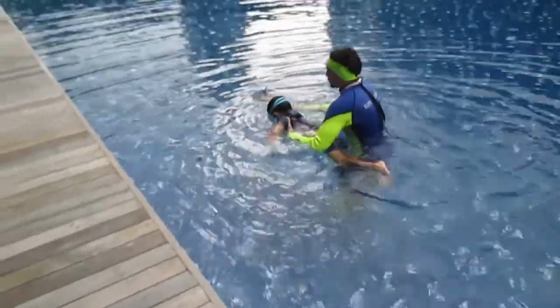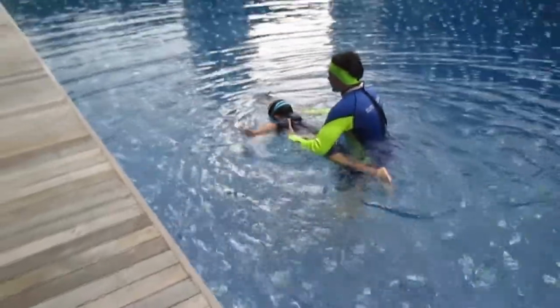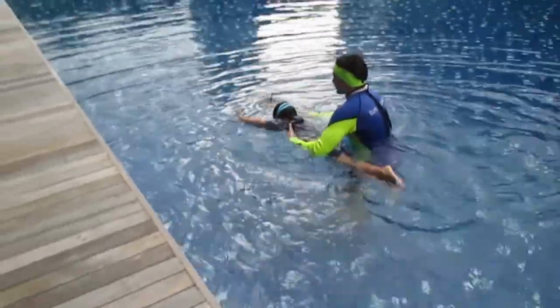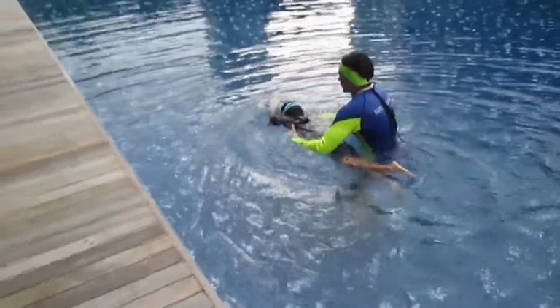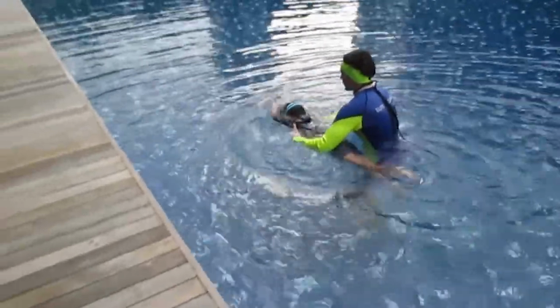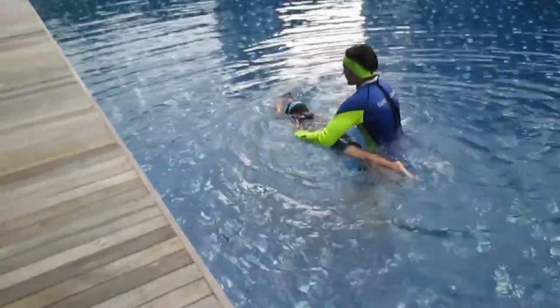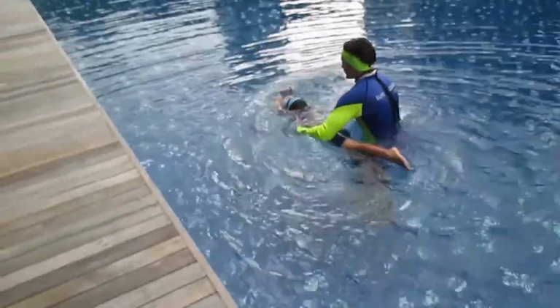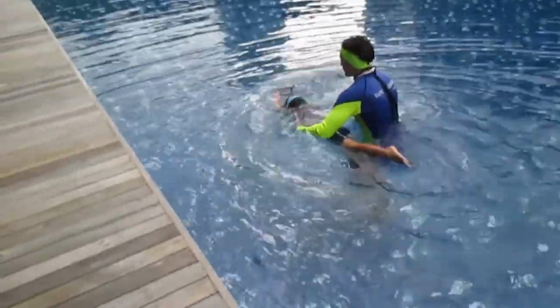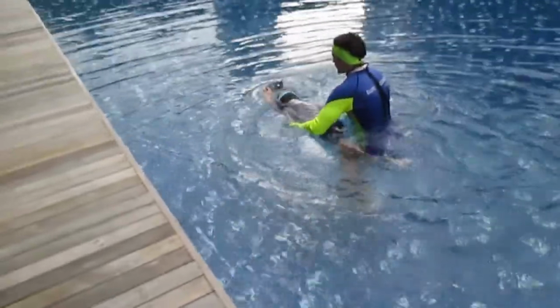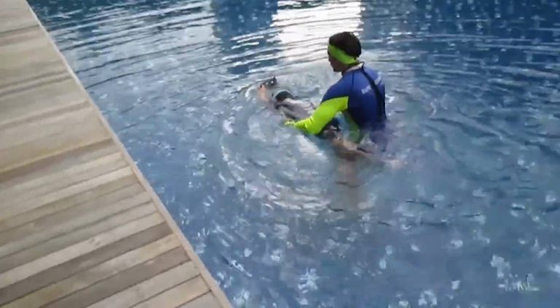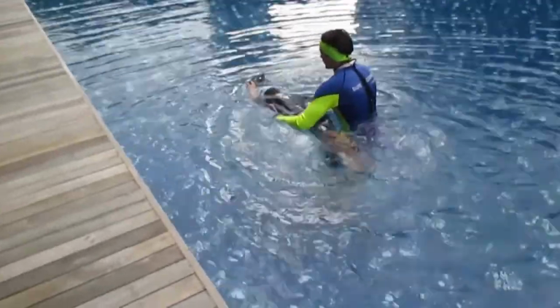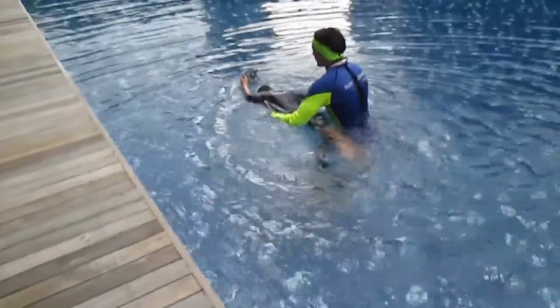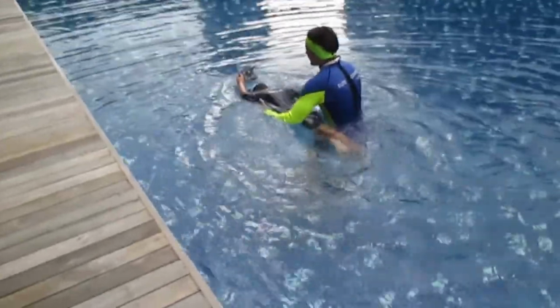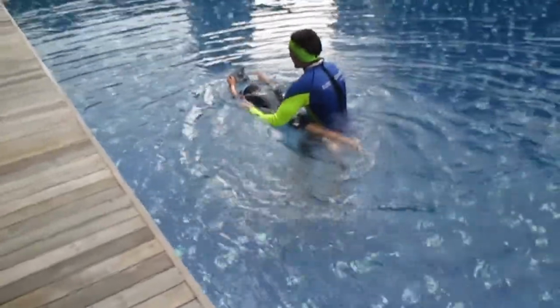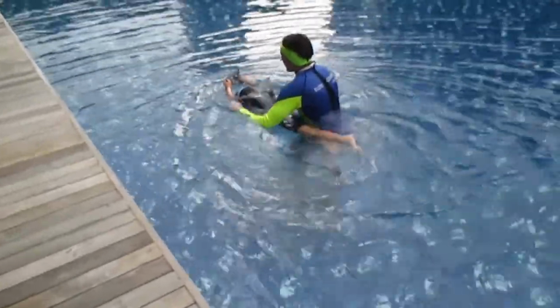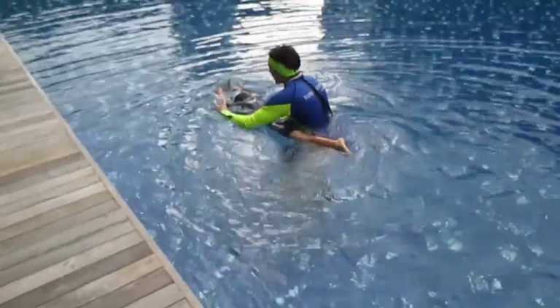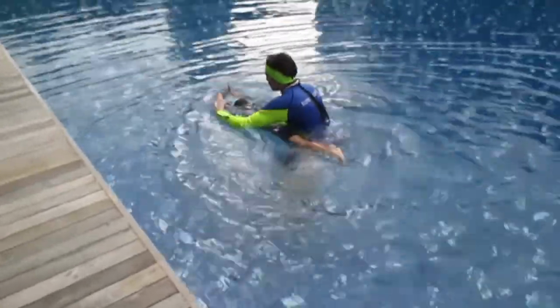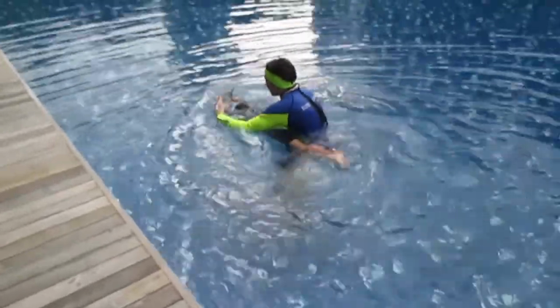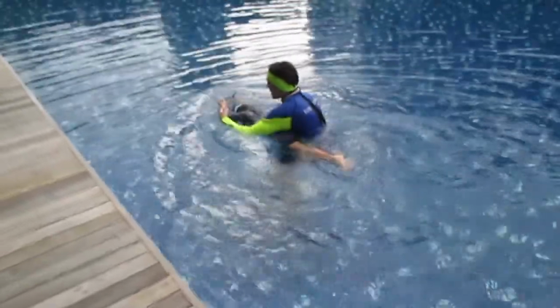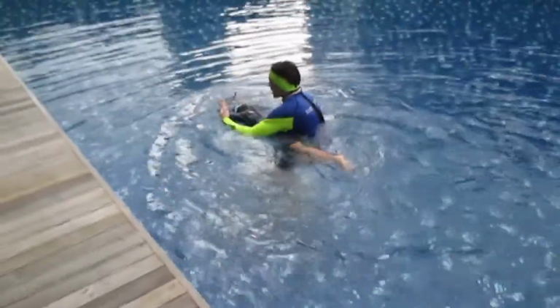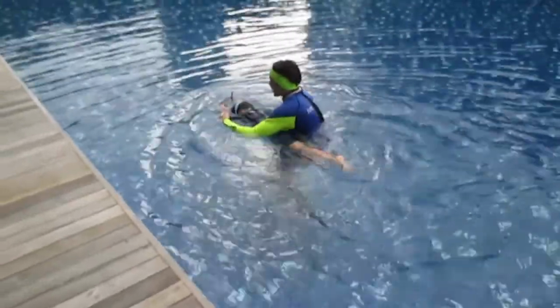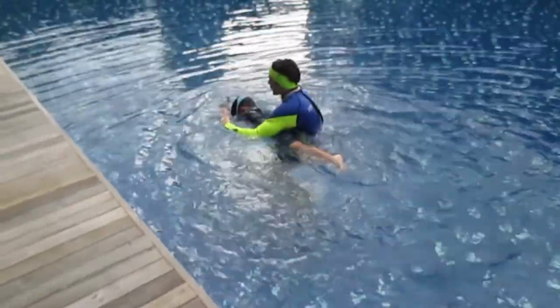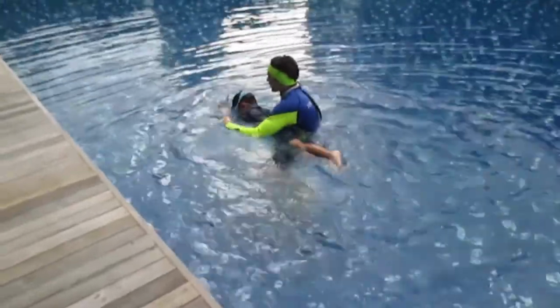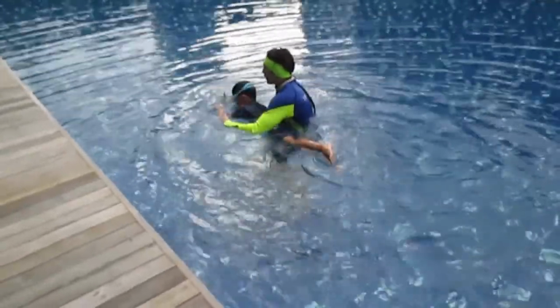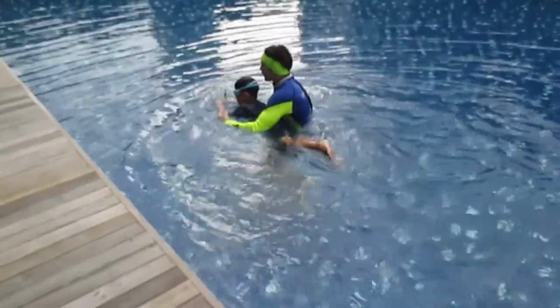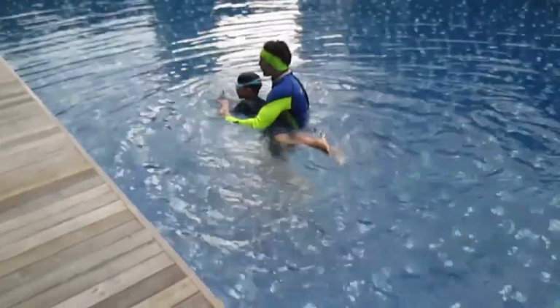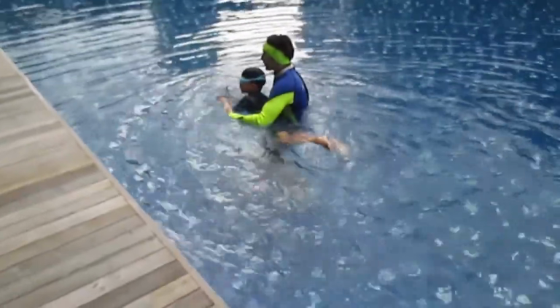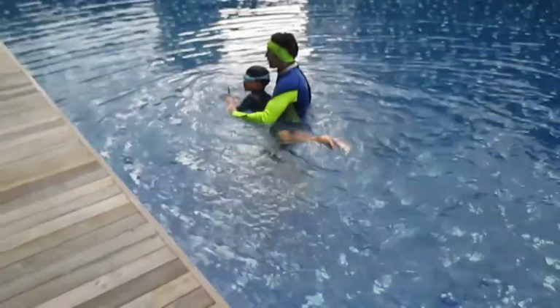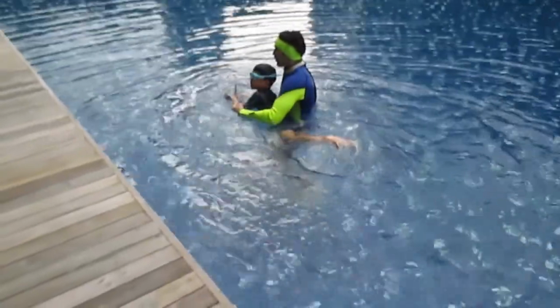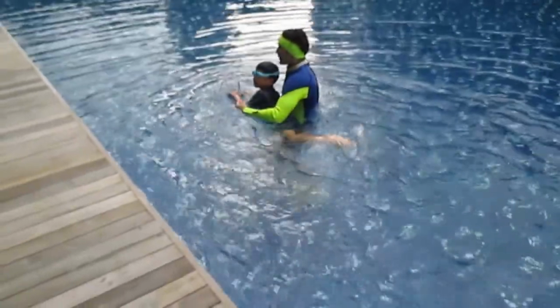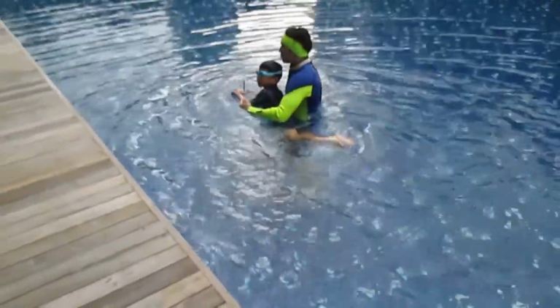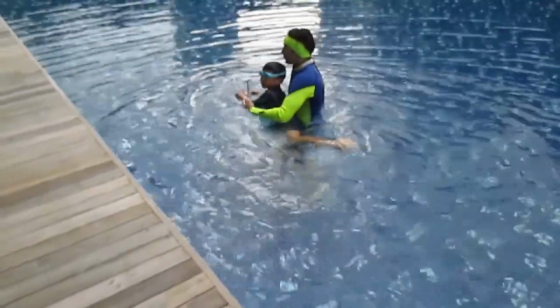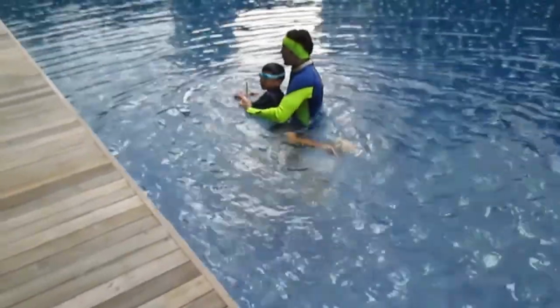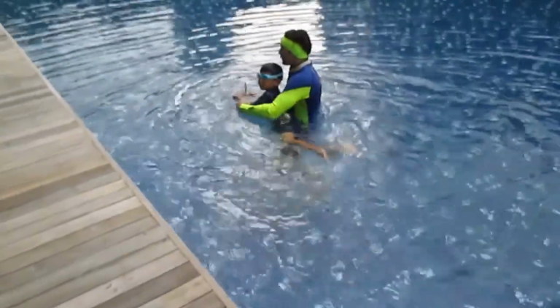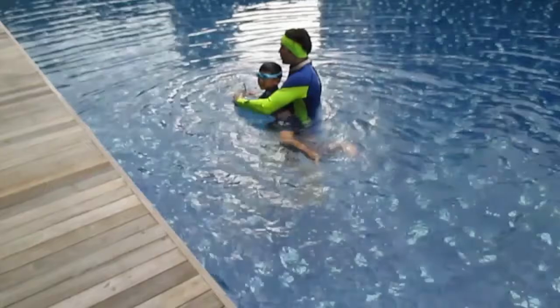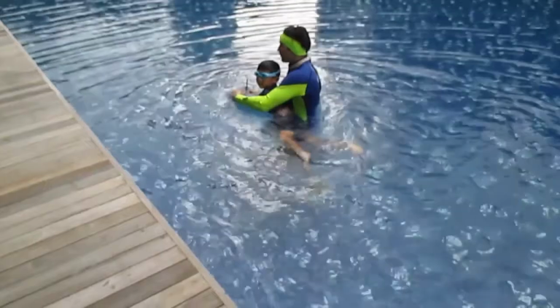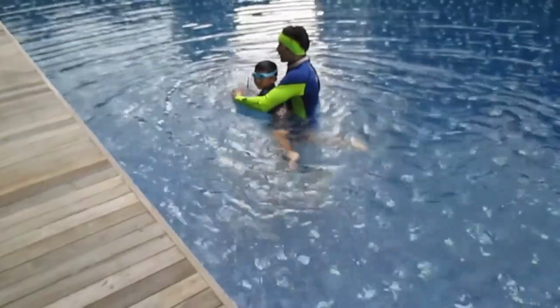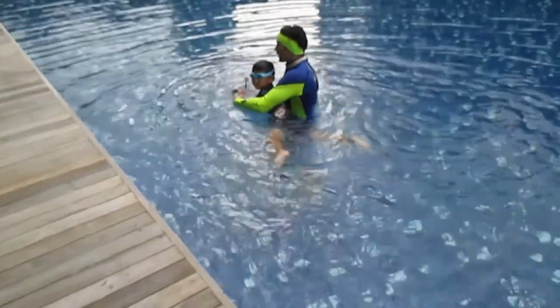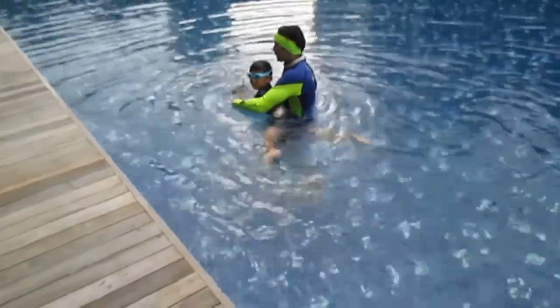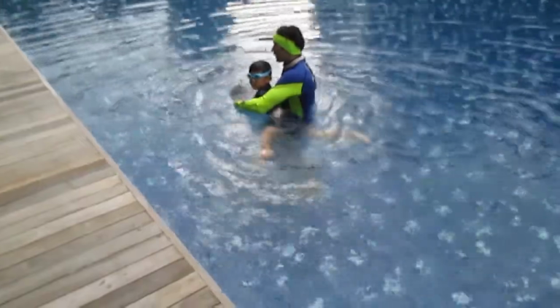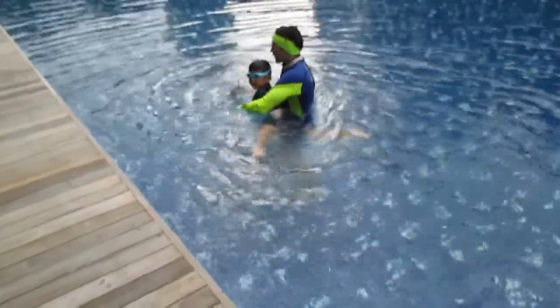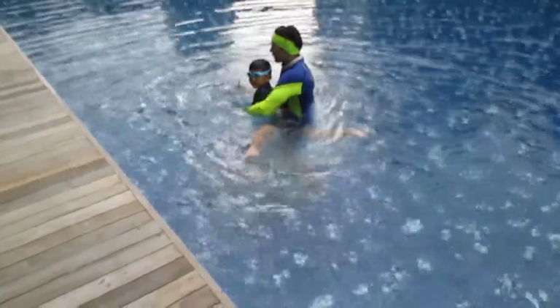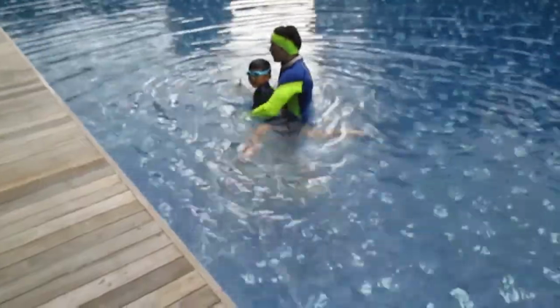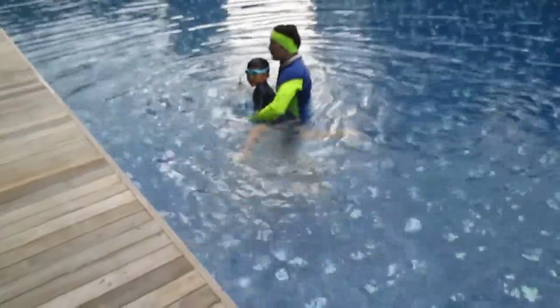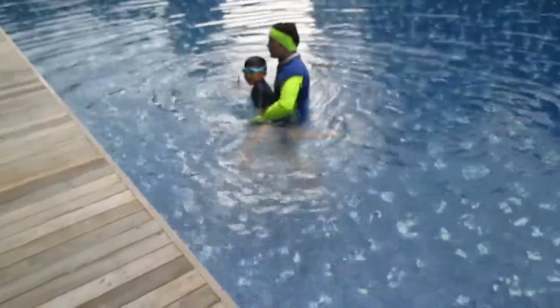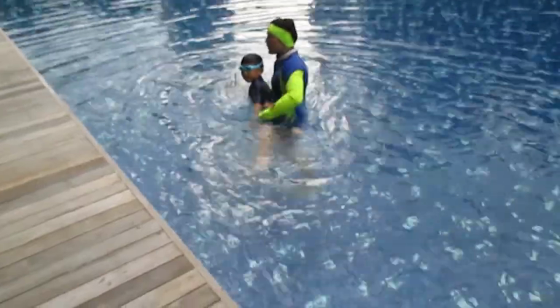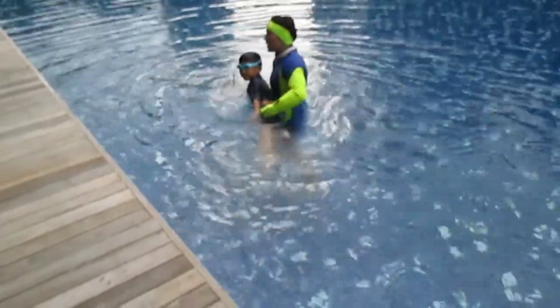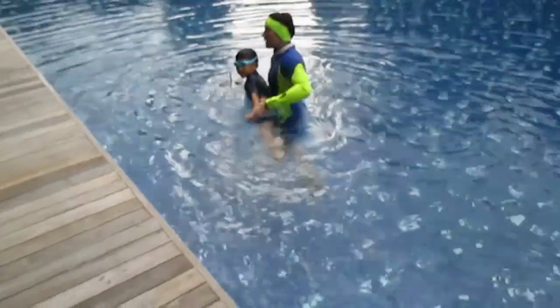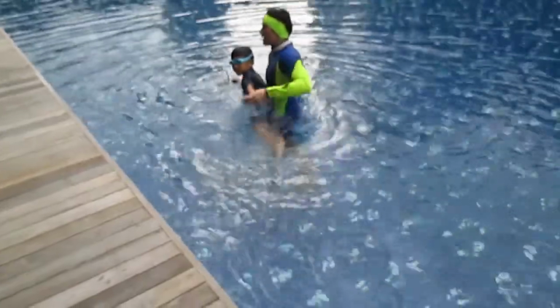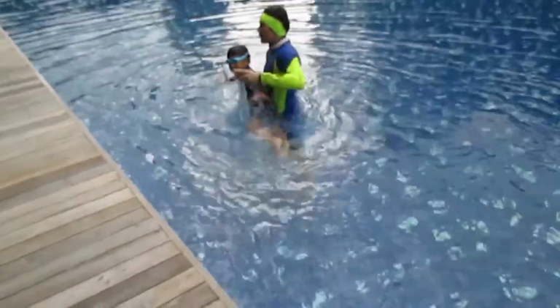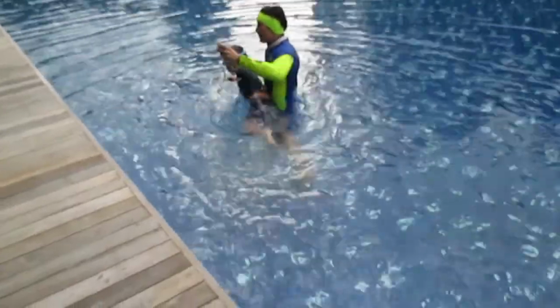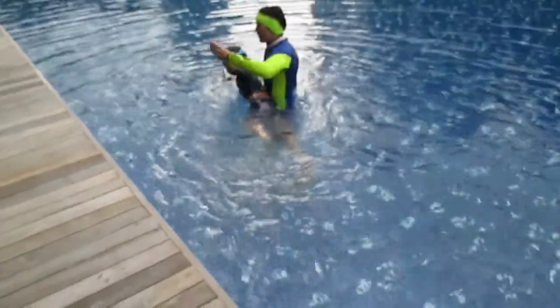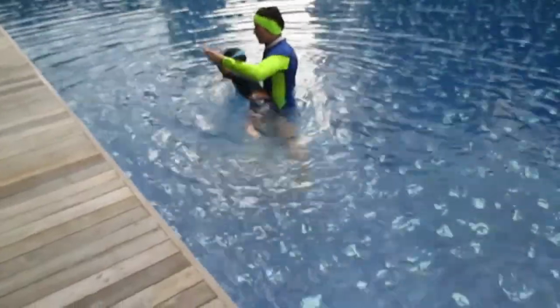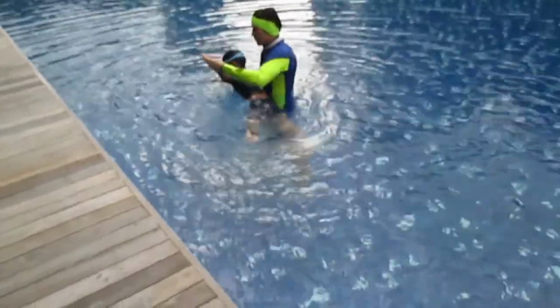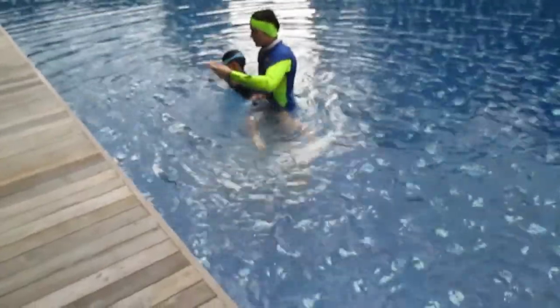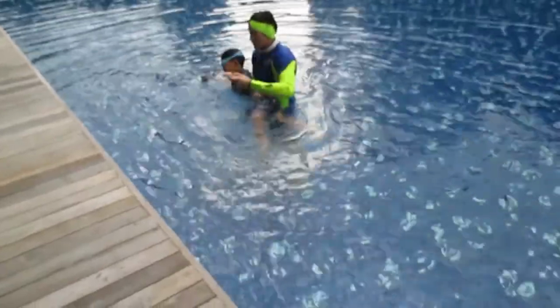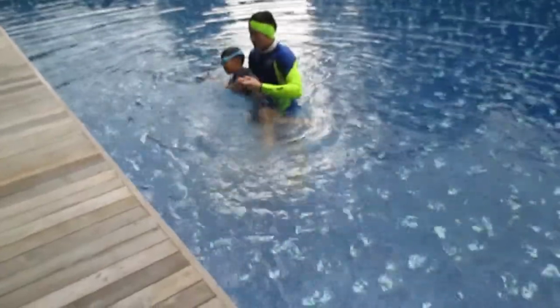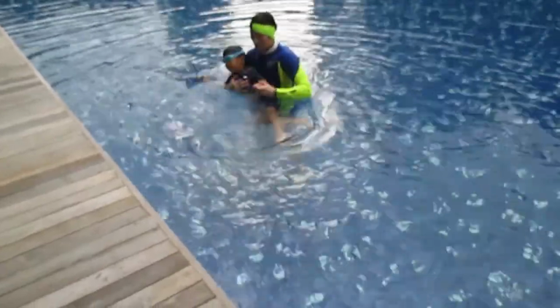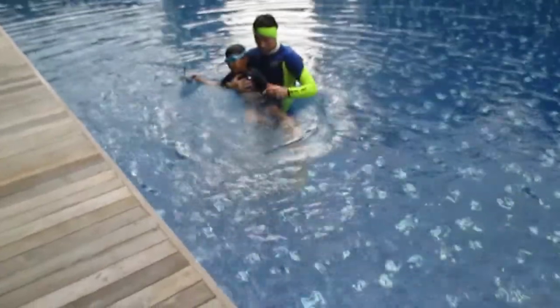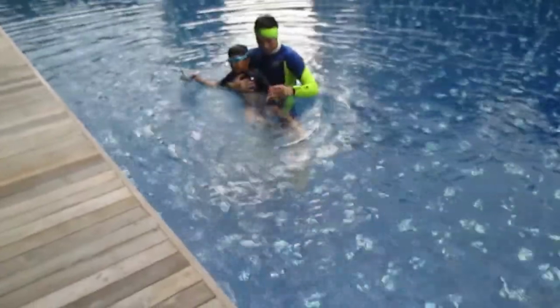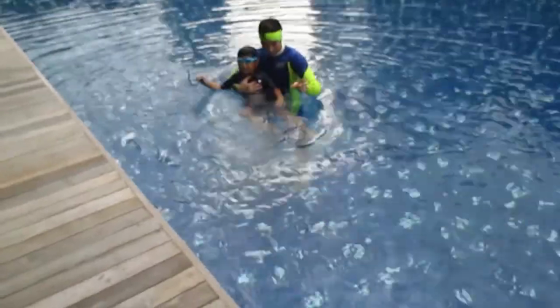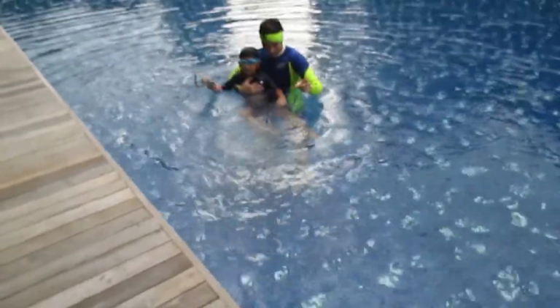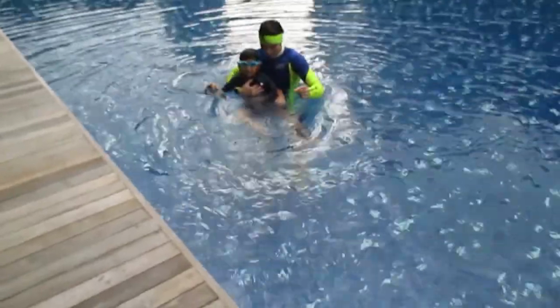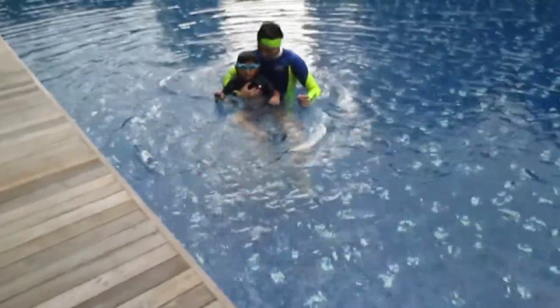One, two, and breathe. When you breathe, move your hand — don't forget. Move your hand and breathe. One more time — do you understand?